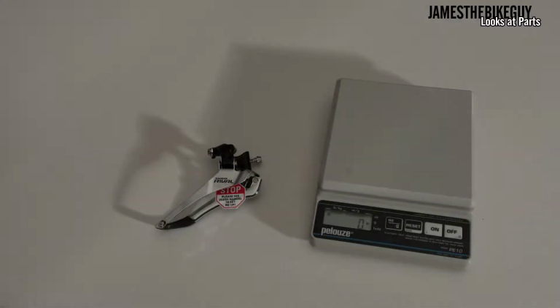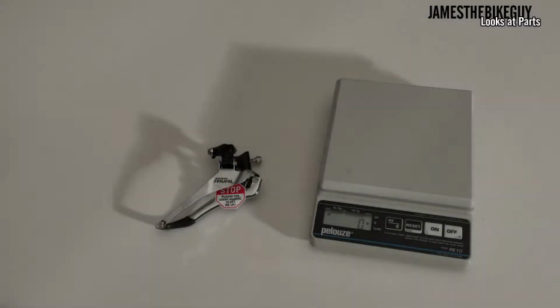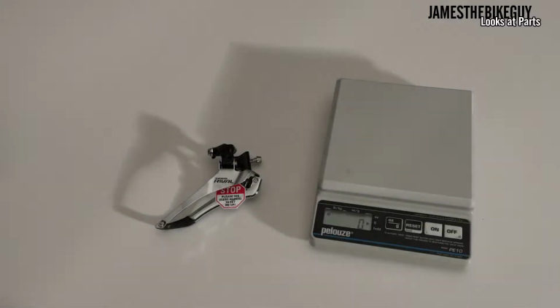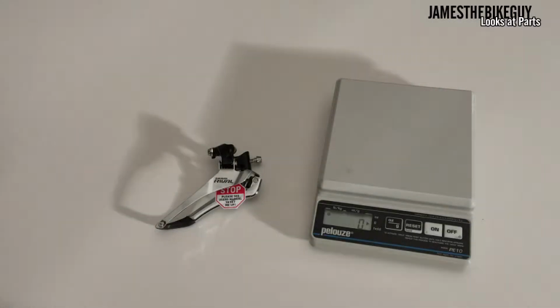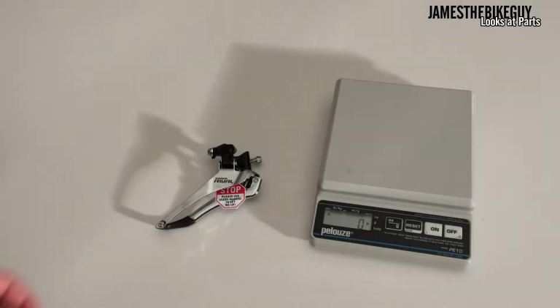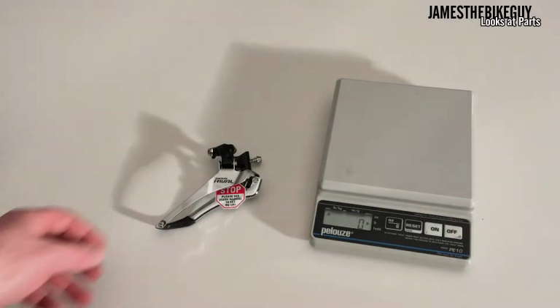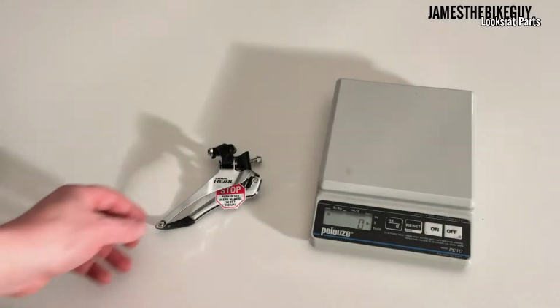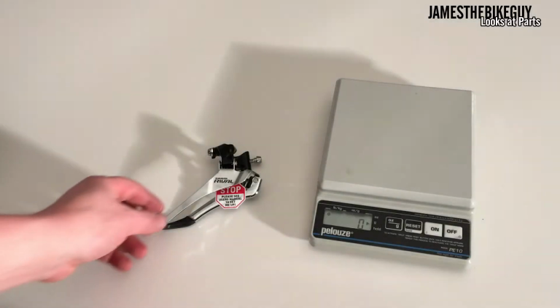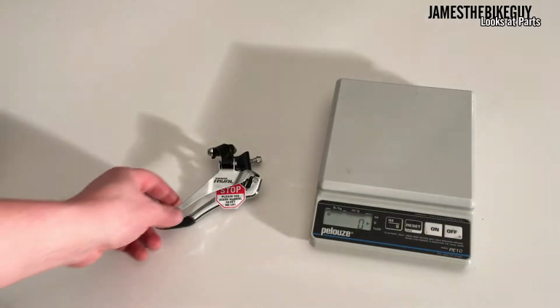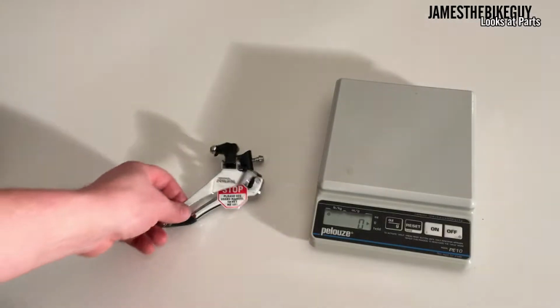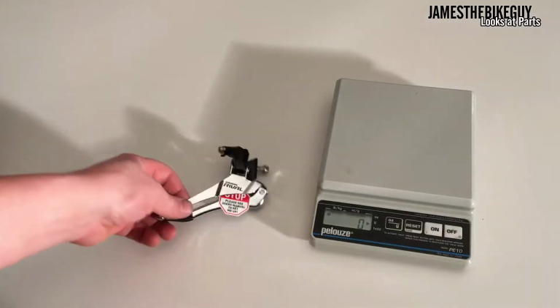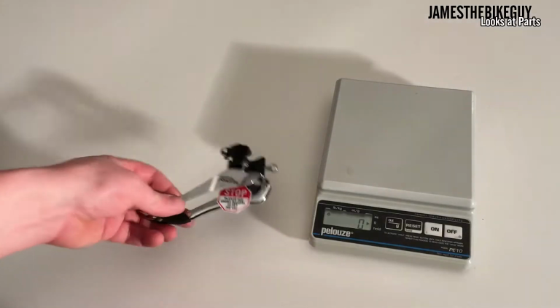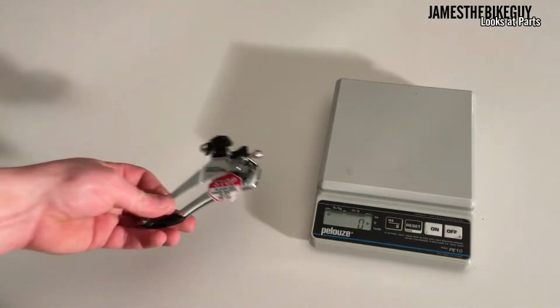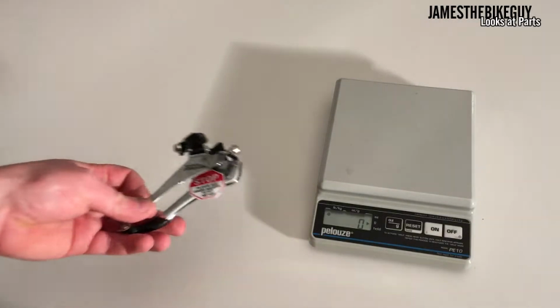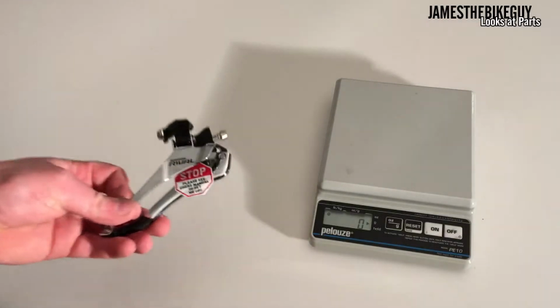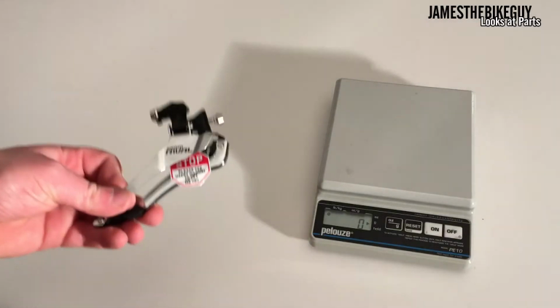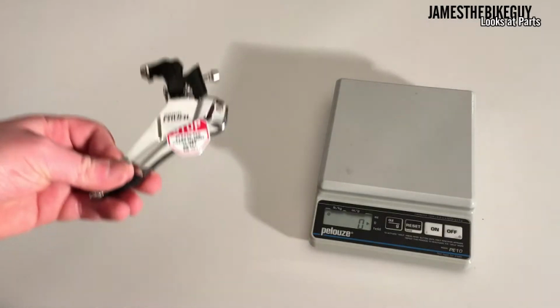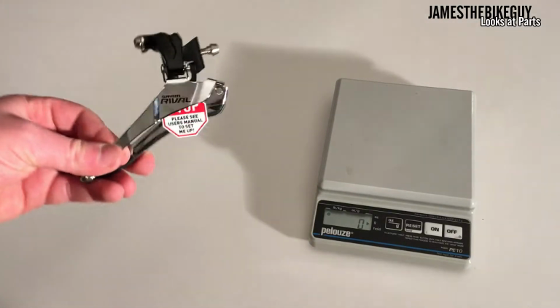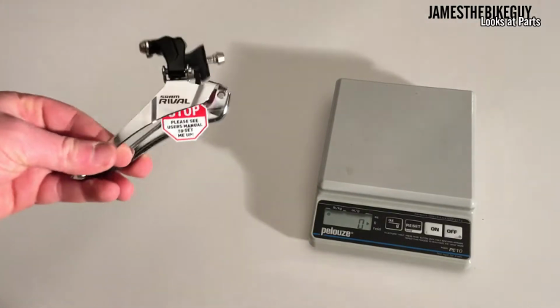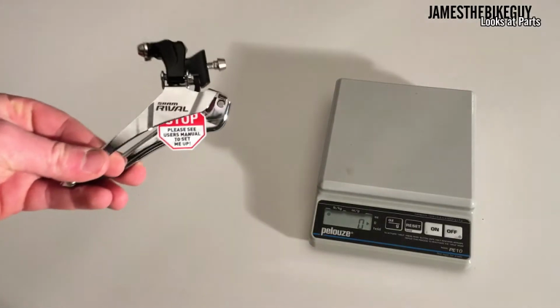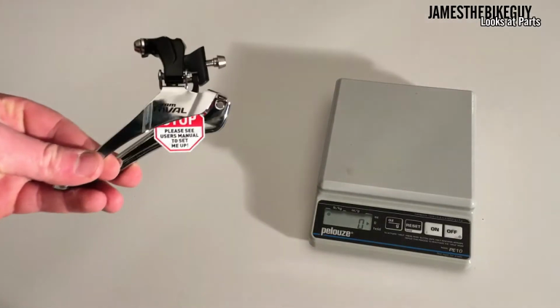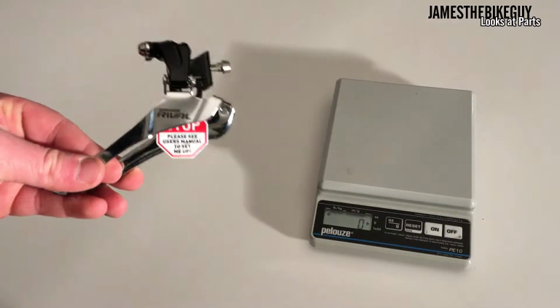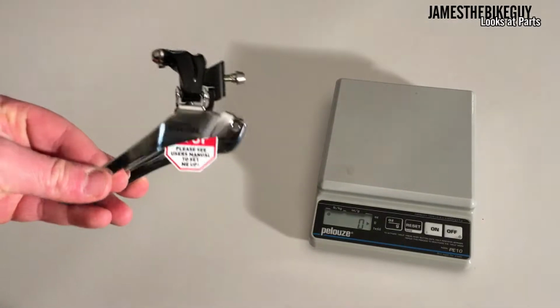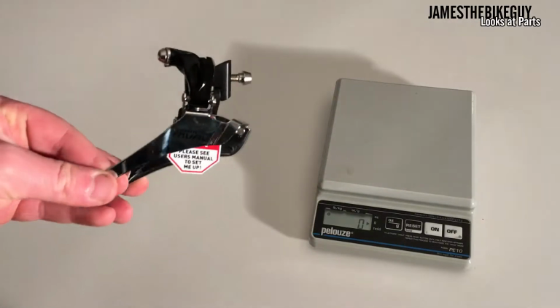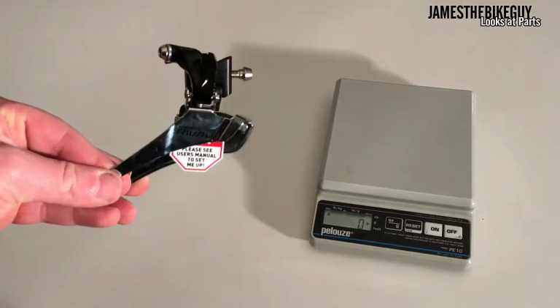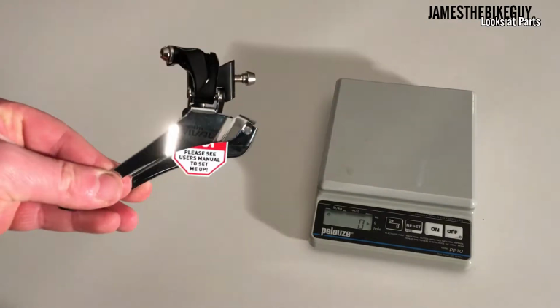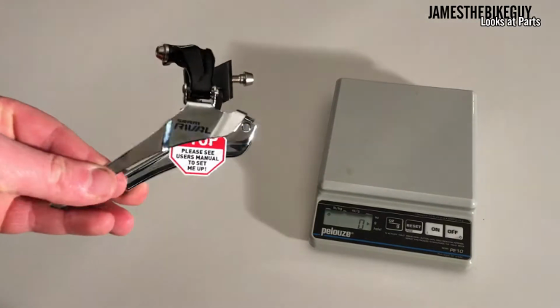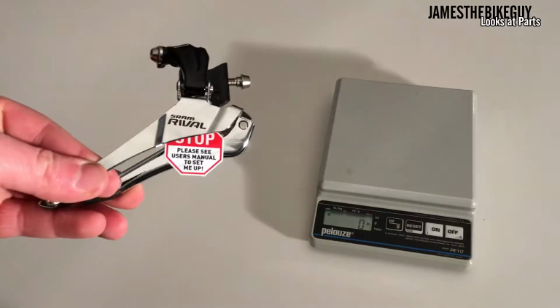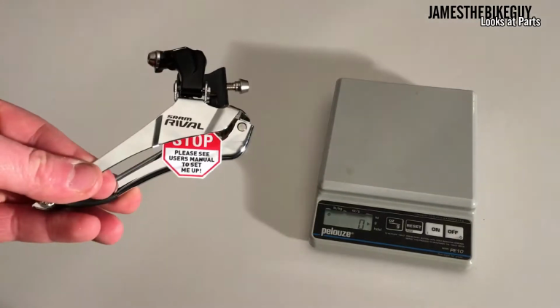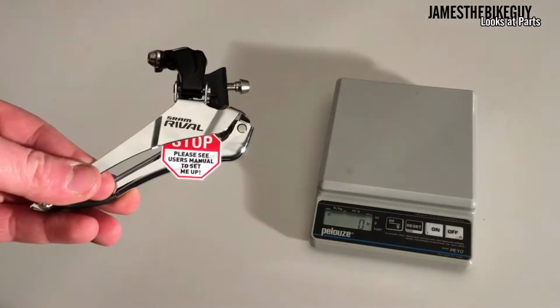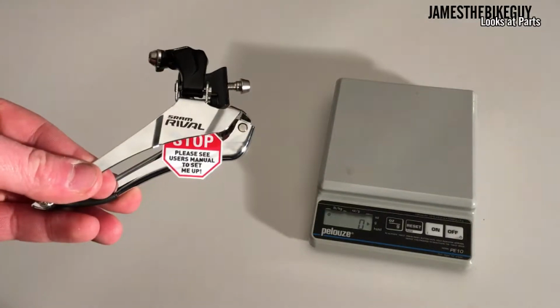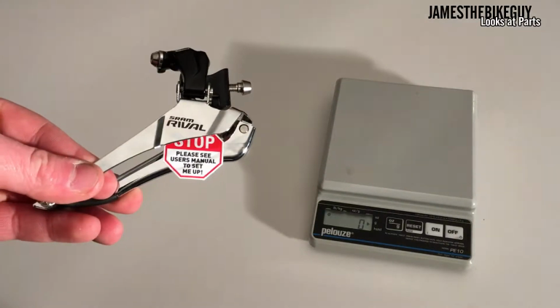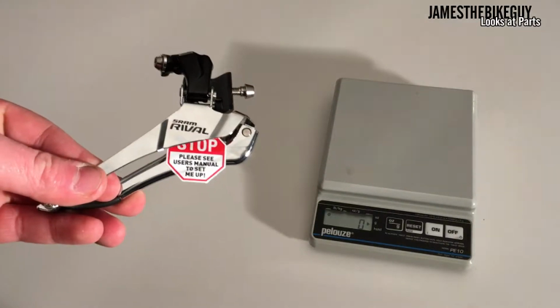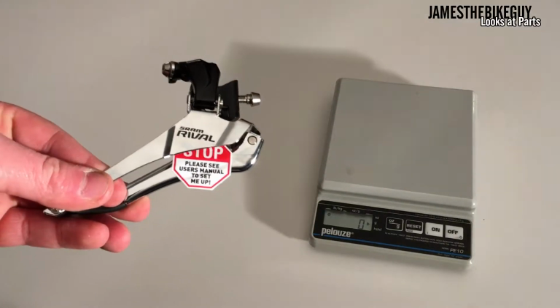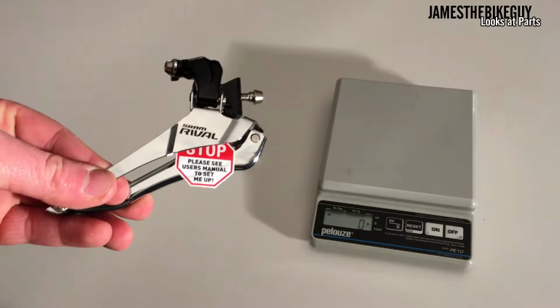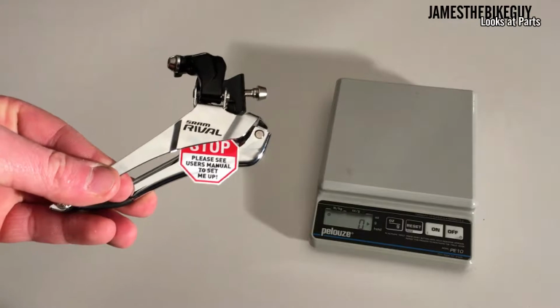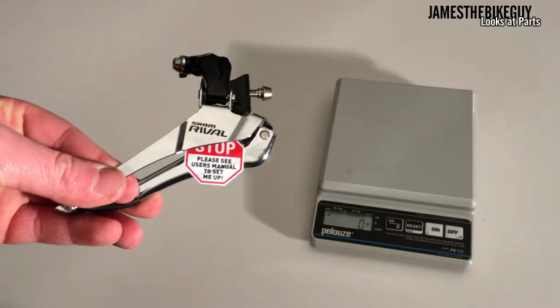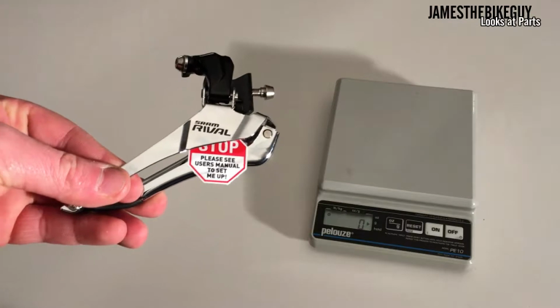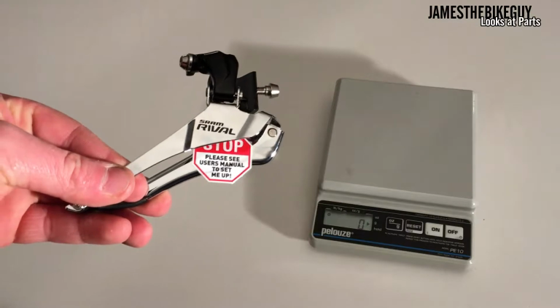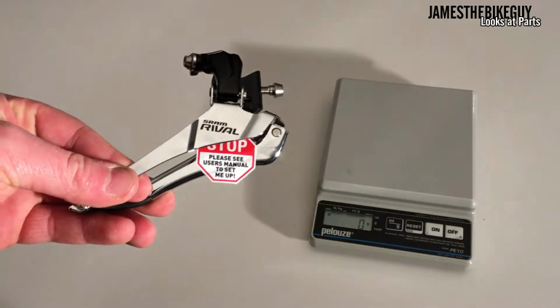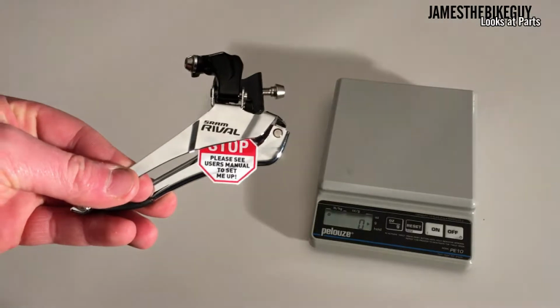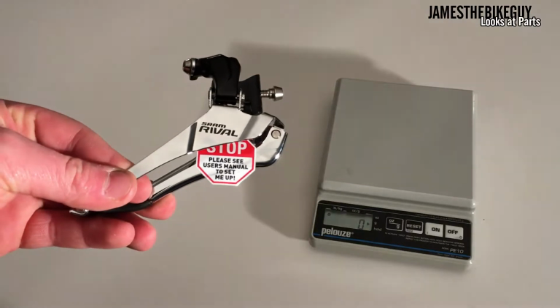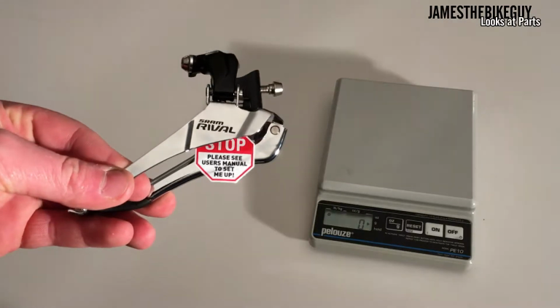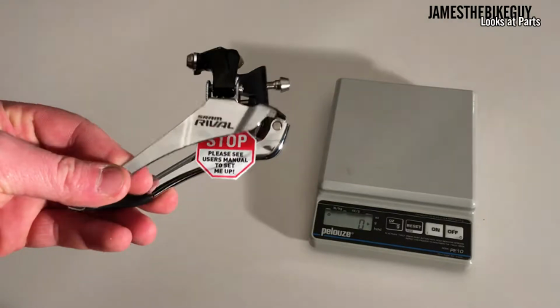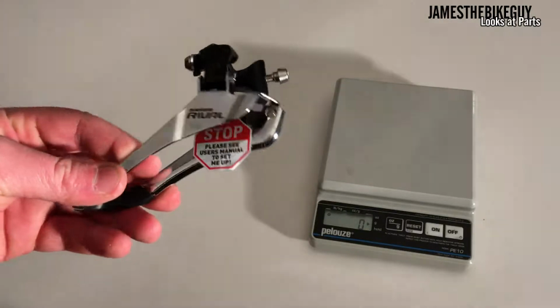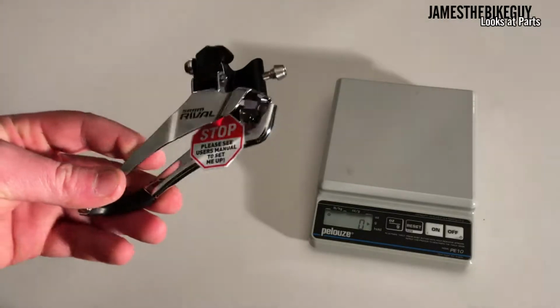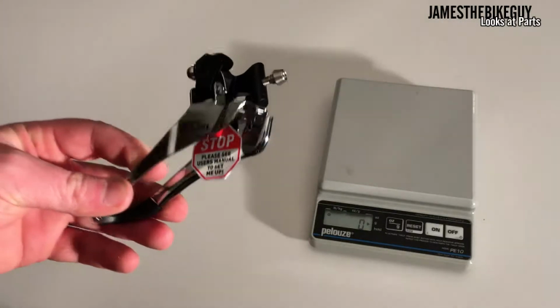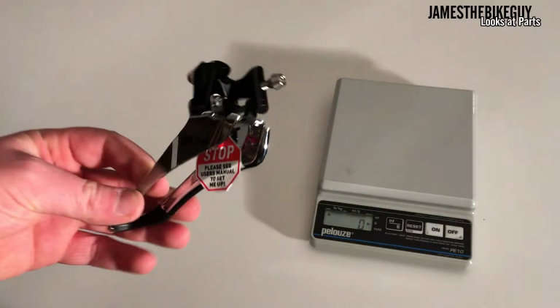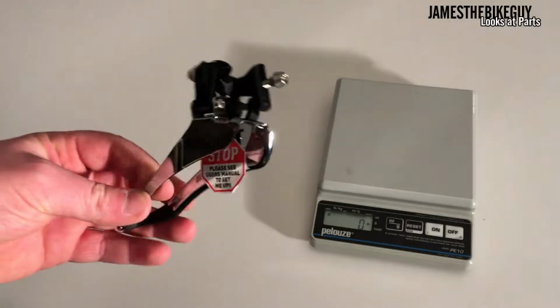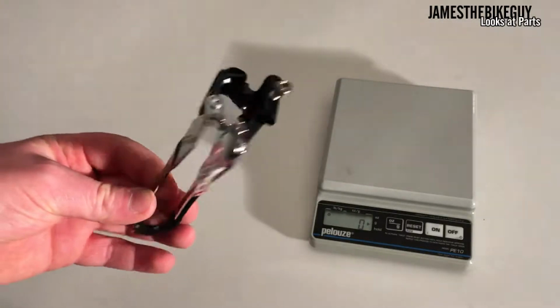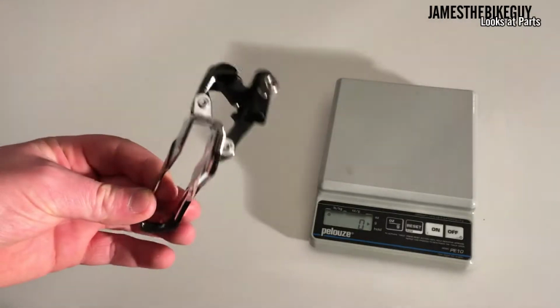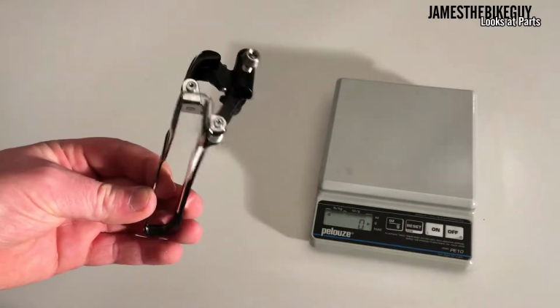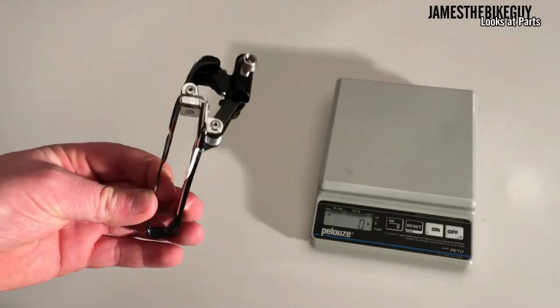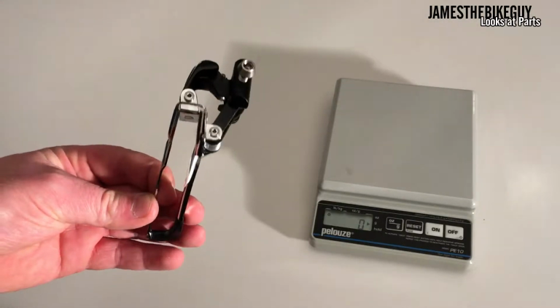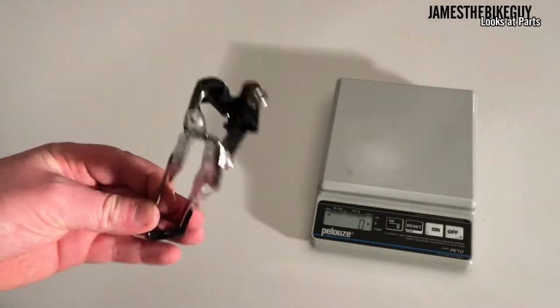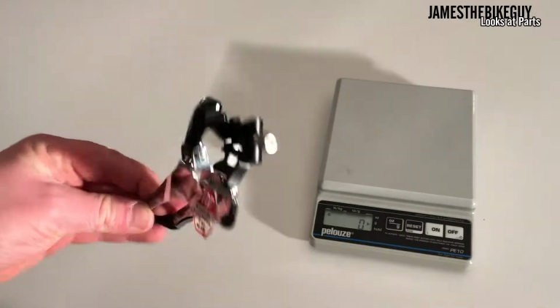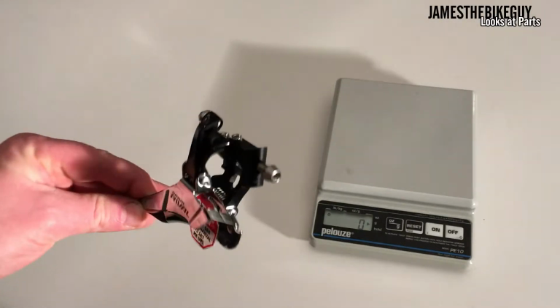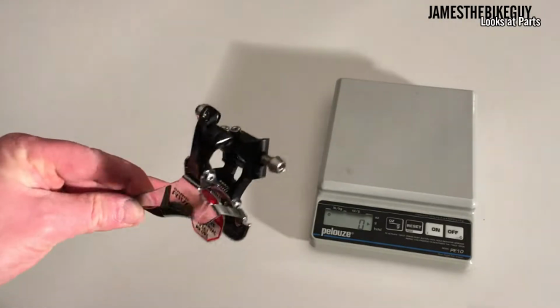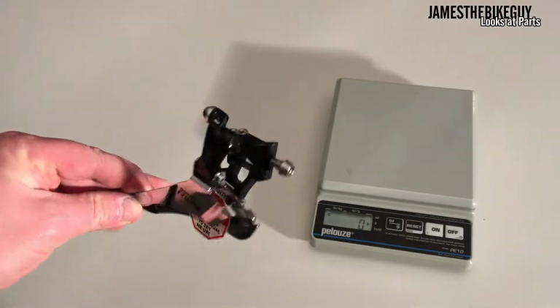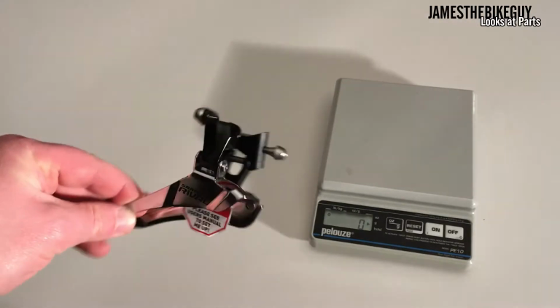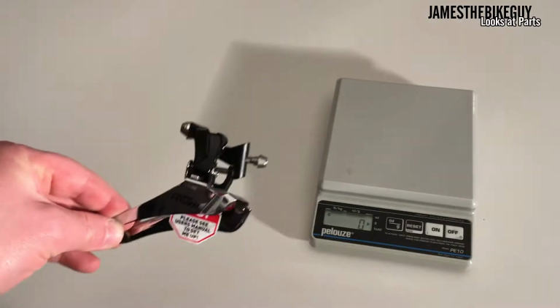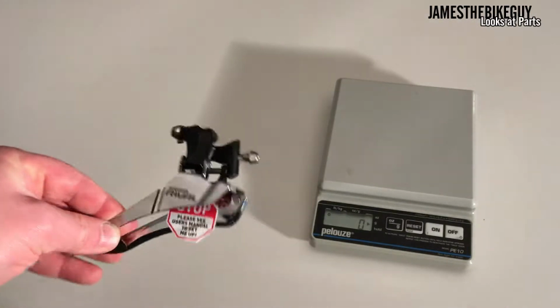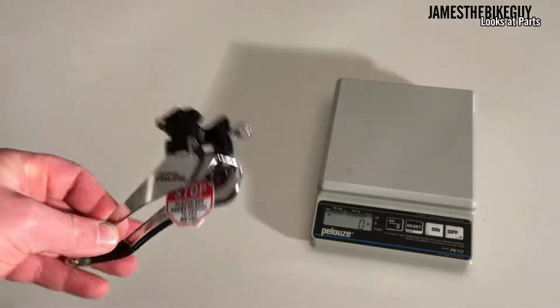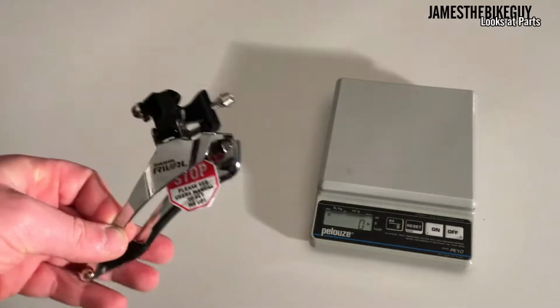Hi there. On this James the Bike Guy, we take a look at the SRAM Rival Brazon front derailleur.